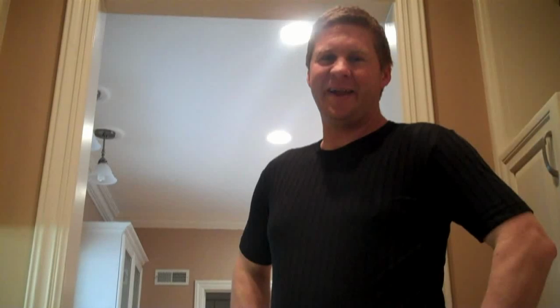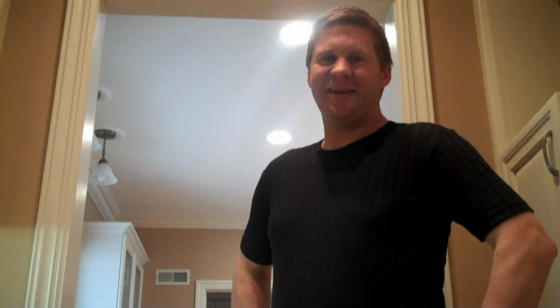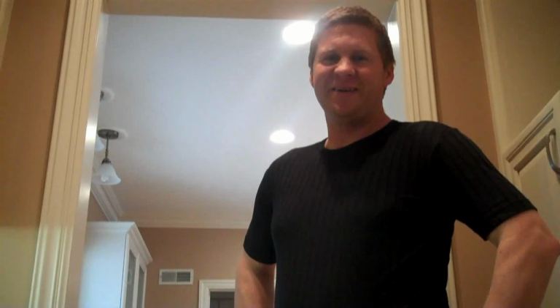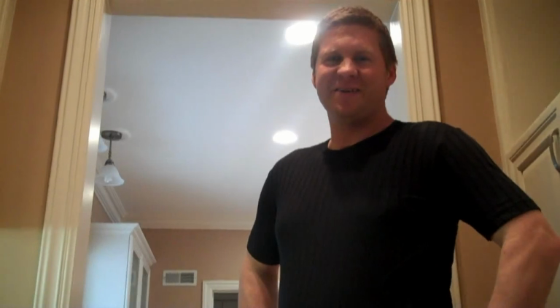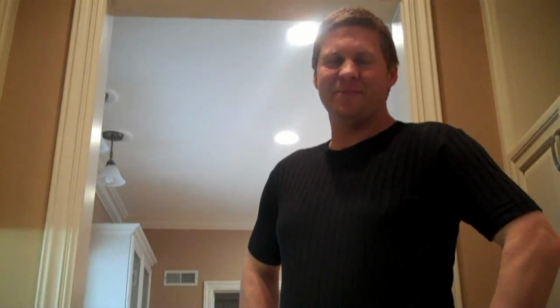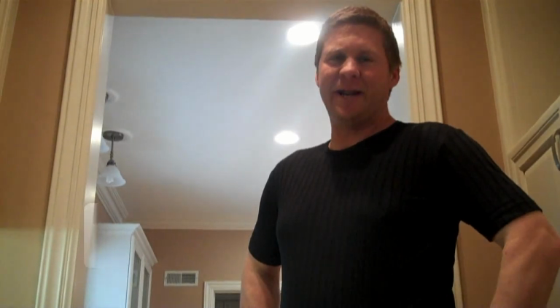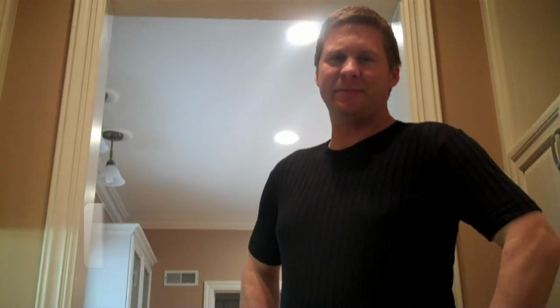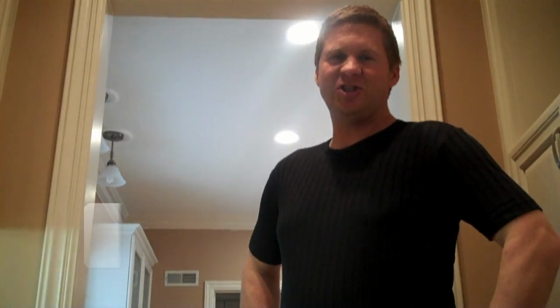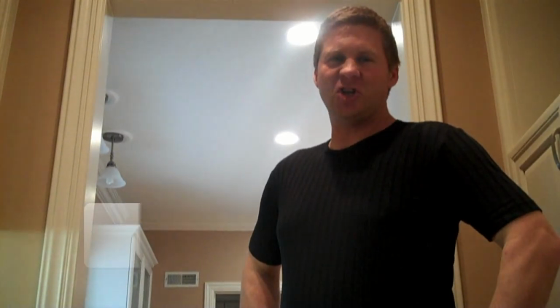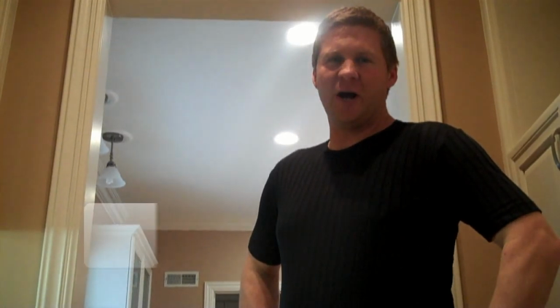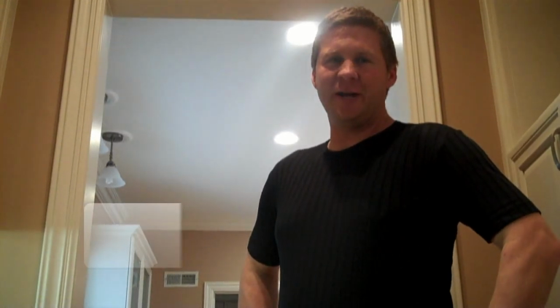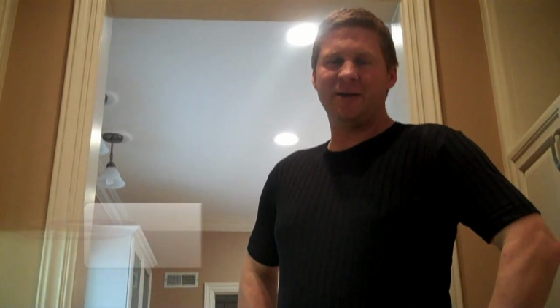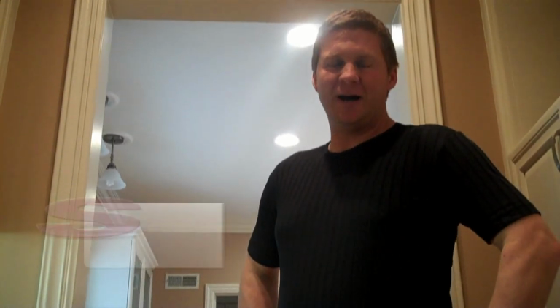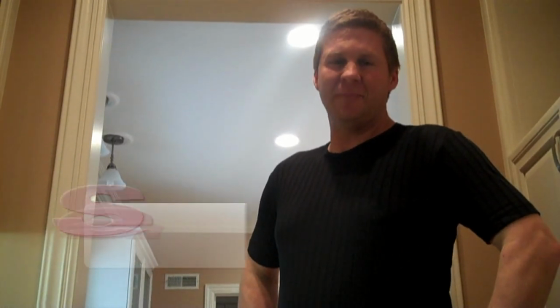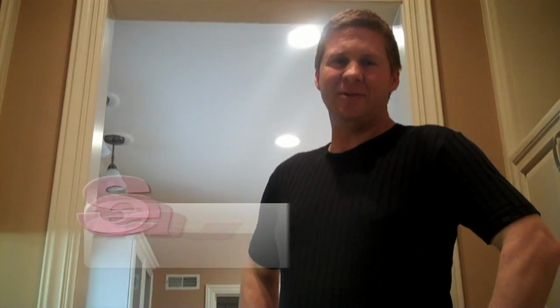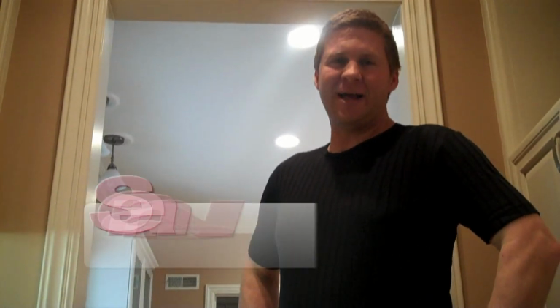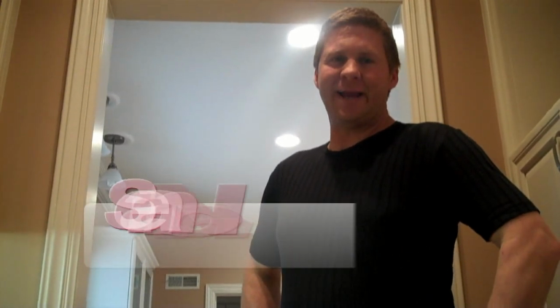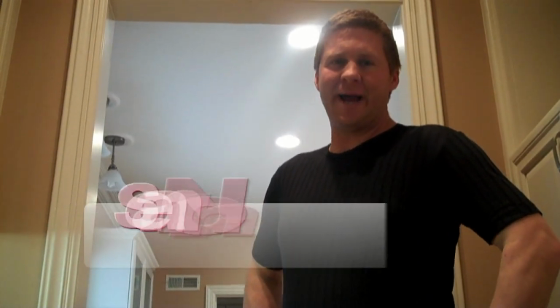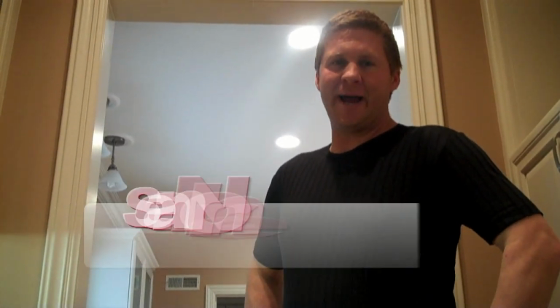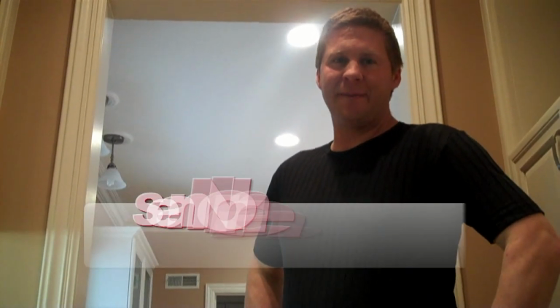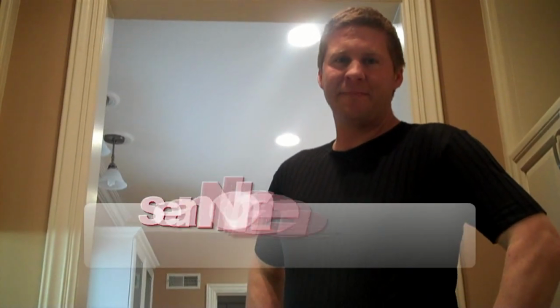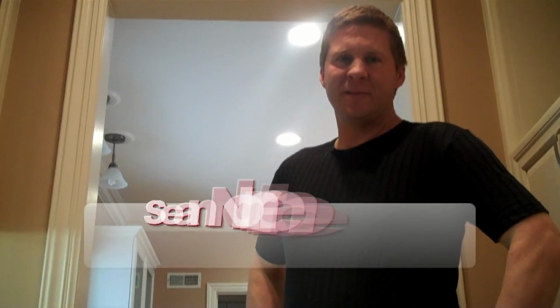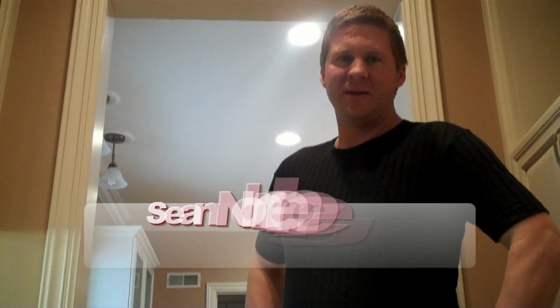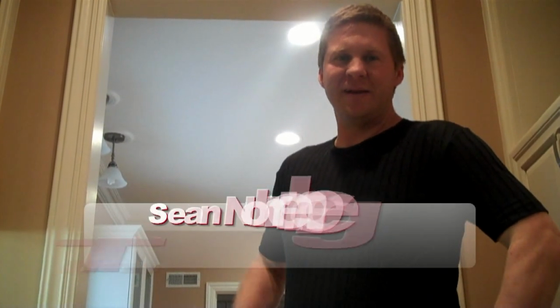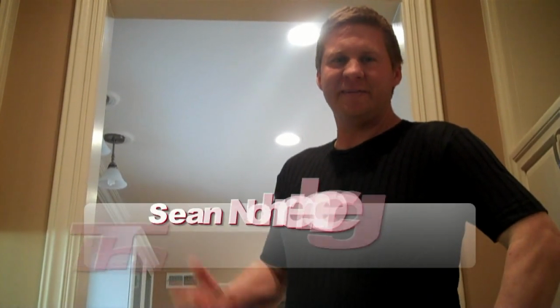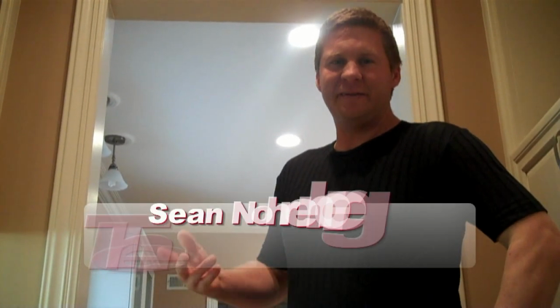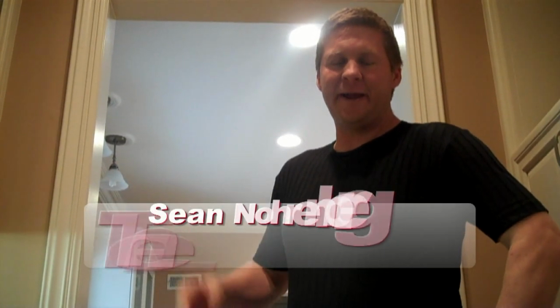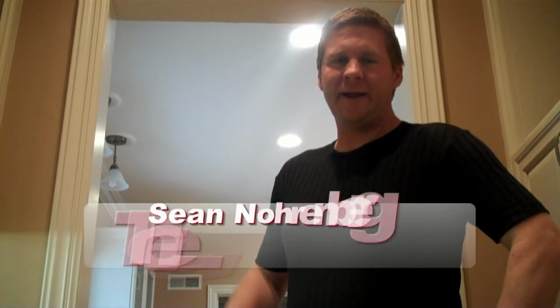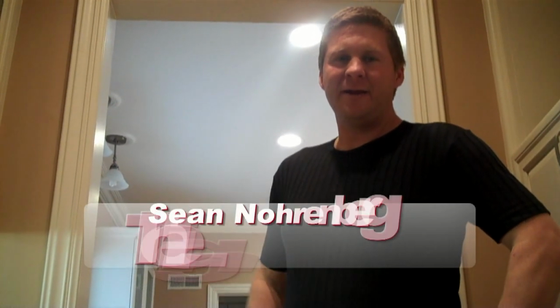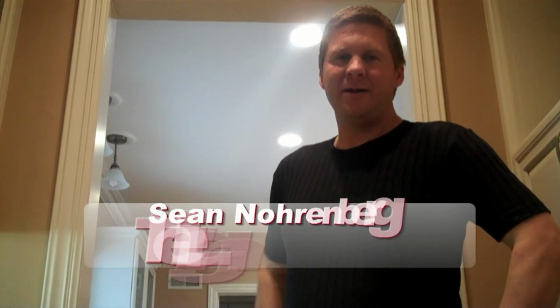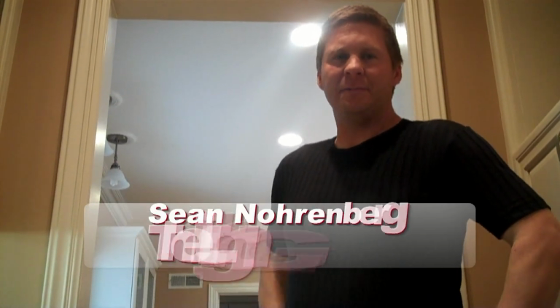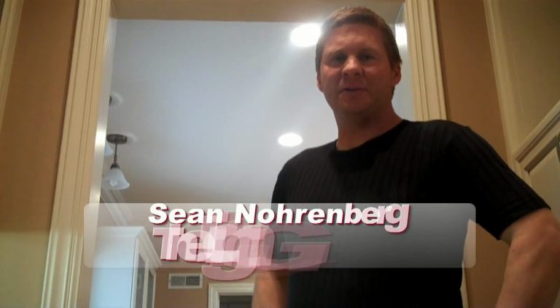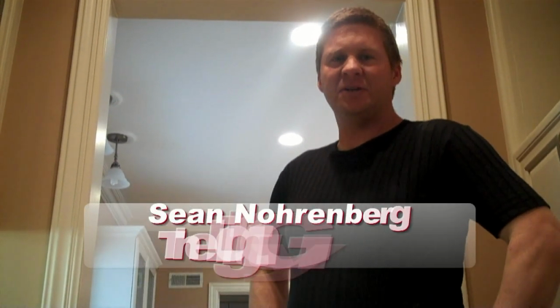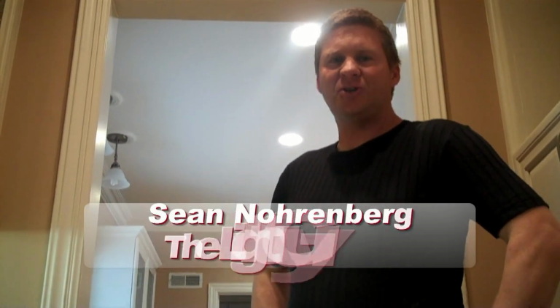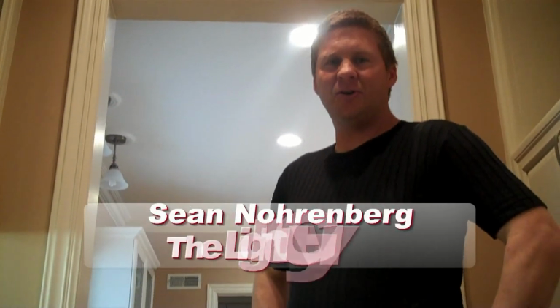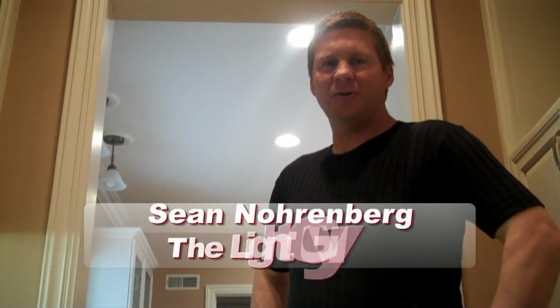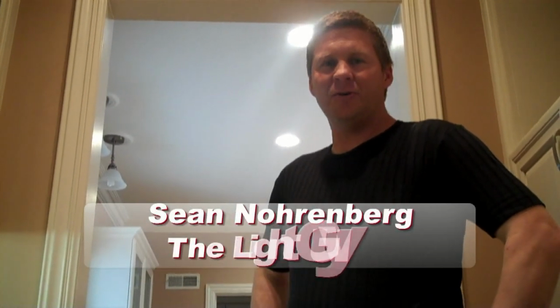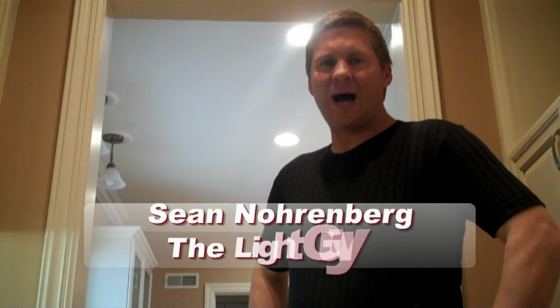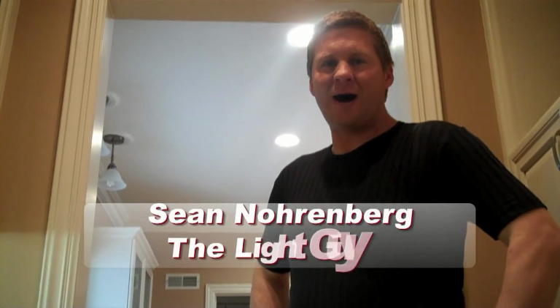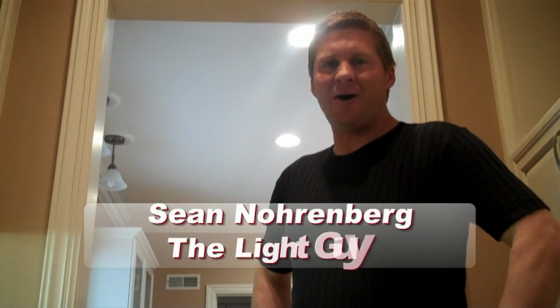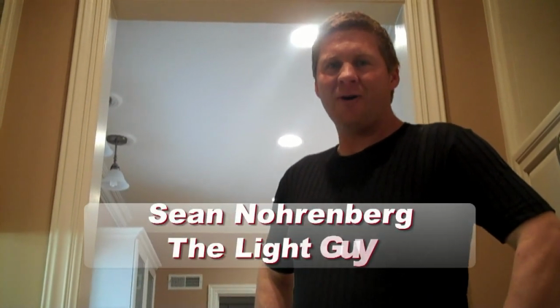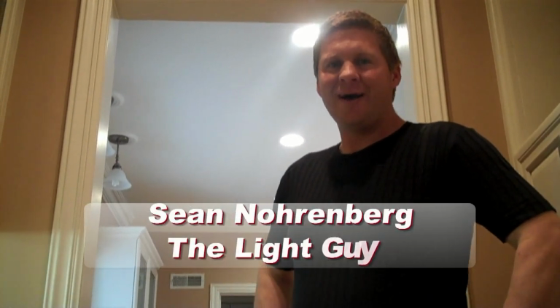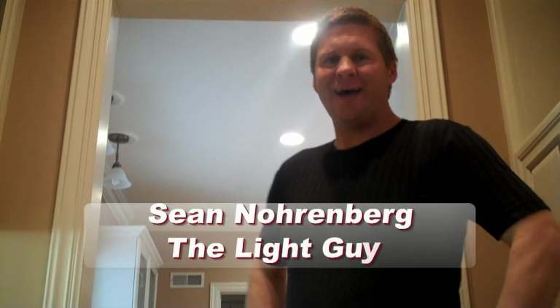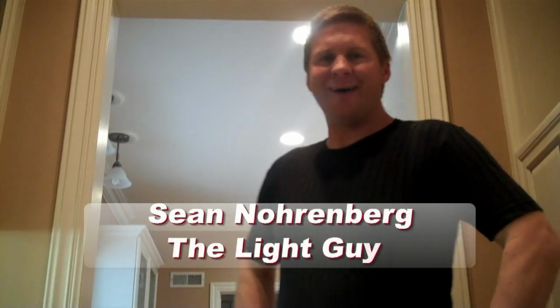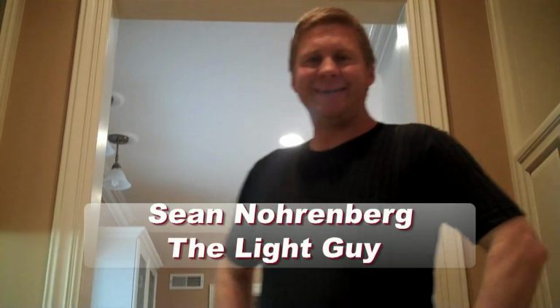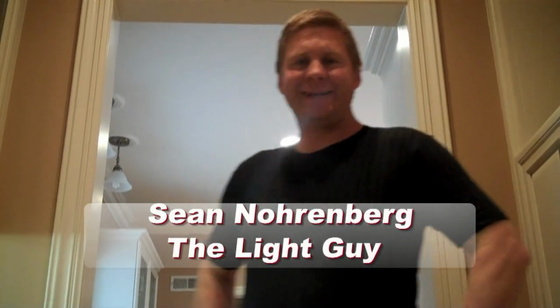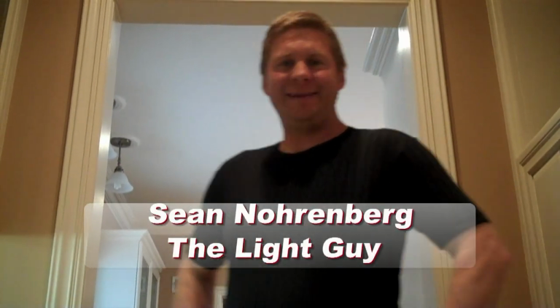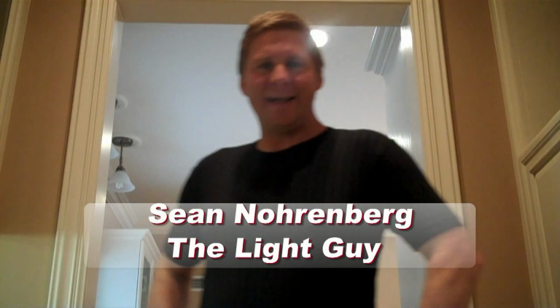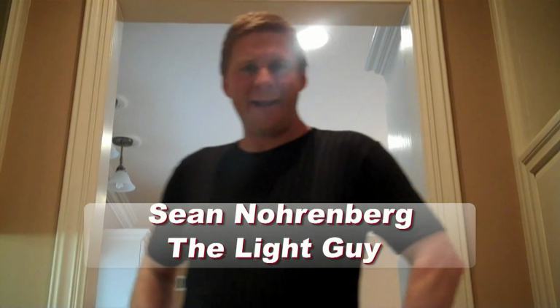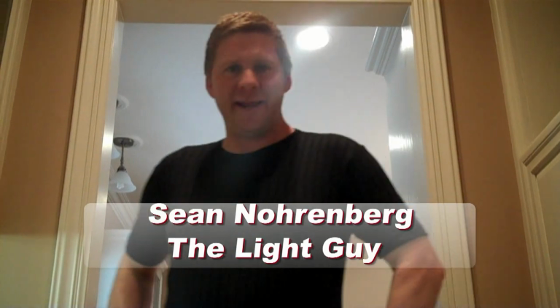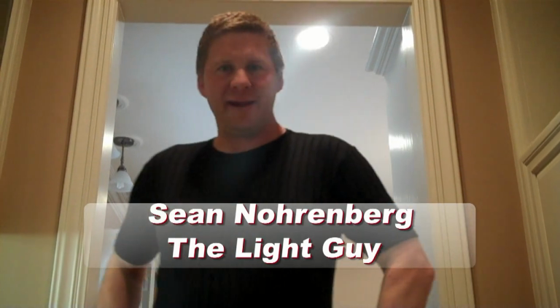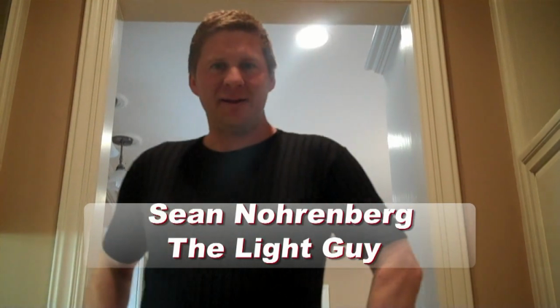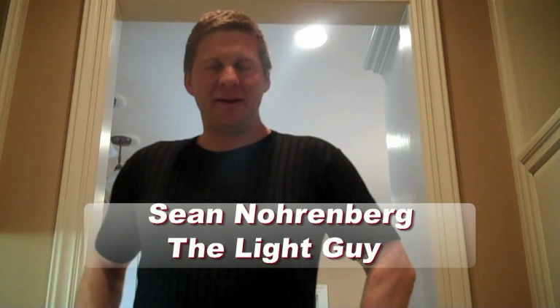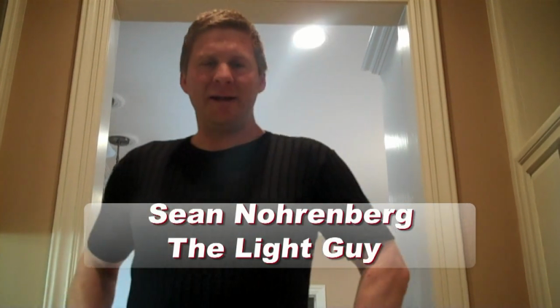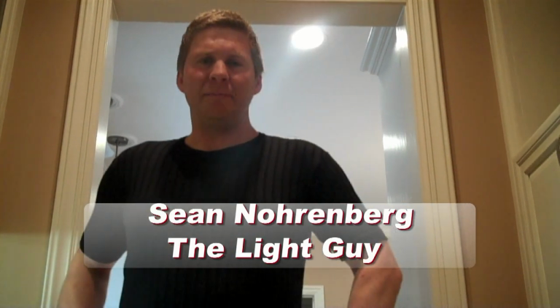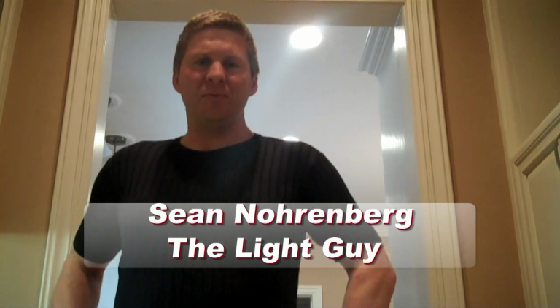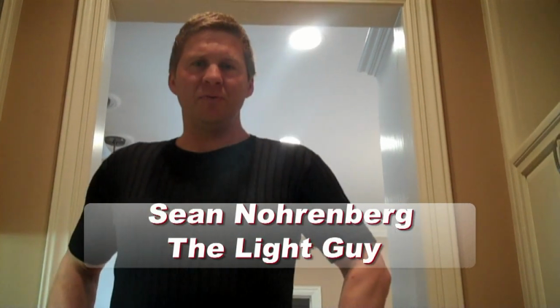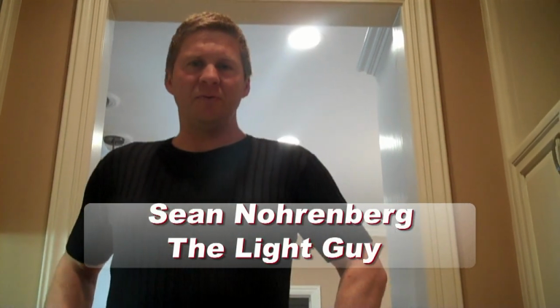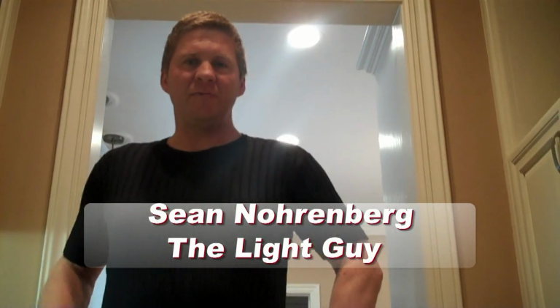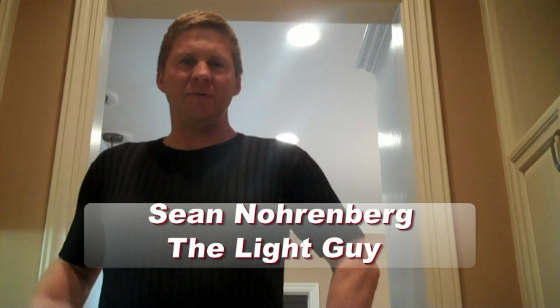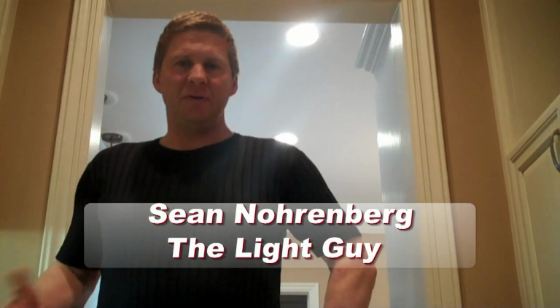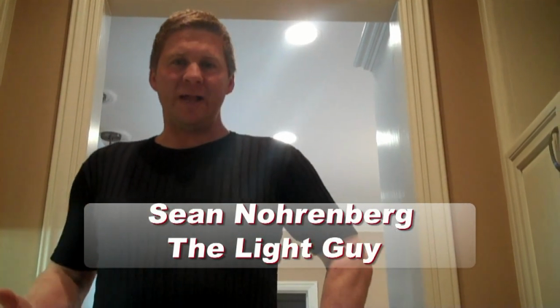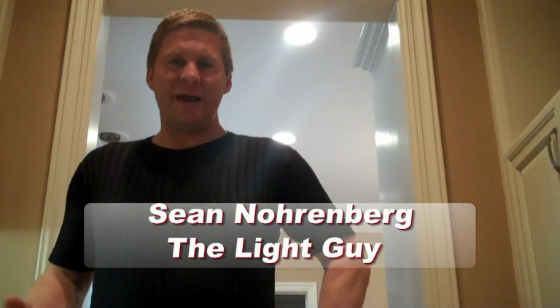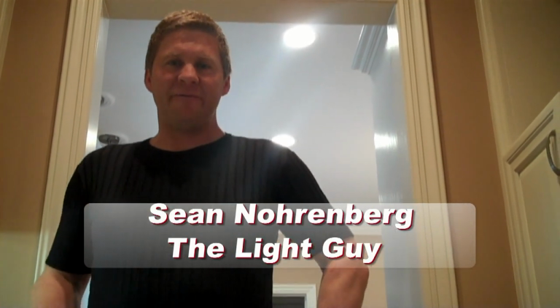Hey, my name is Sean. I'm the light guy. And today I'm going to show you how LED lighting can improve your life.